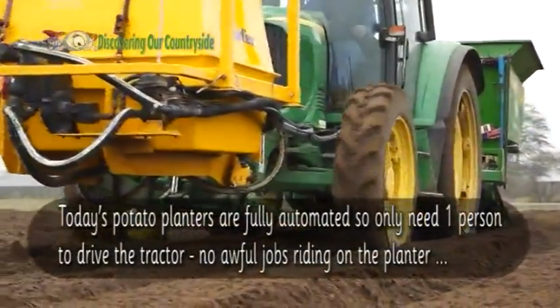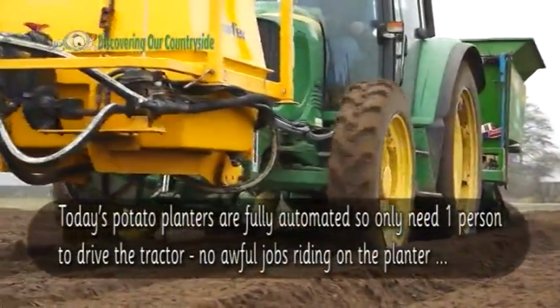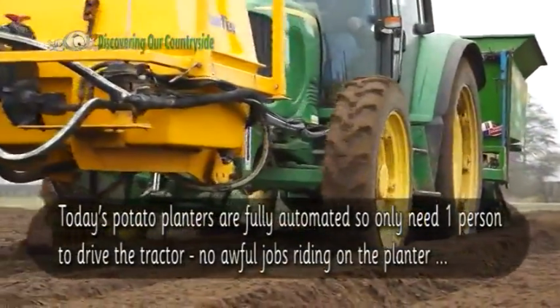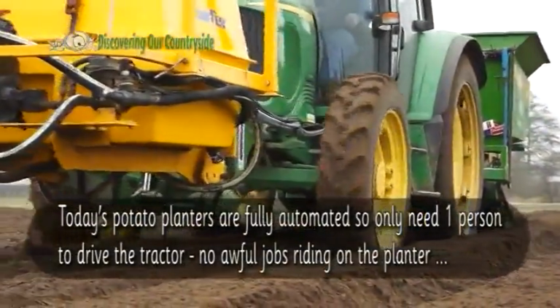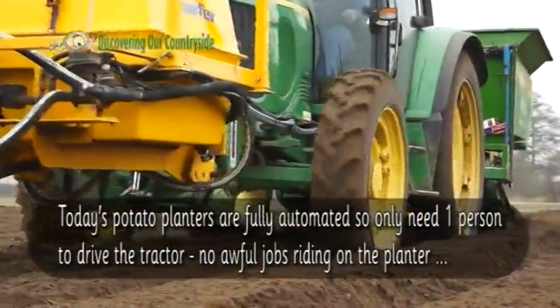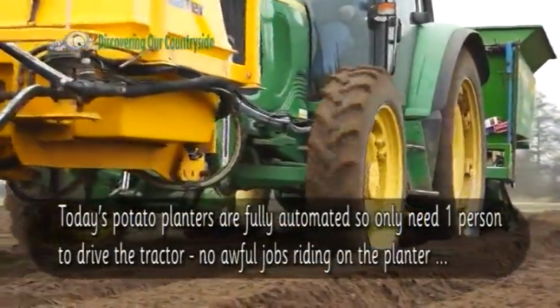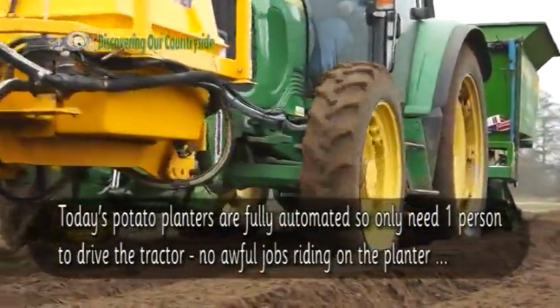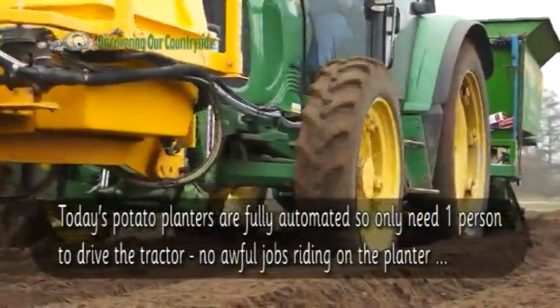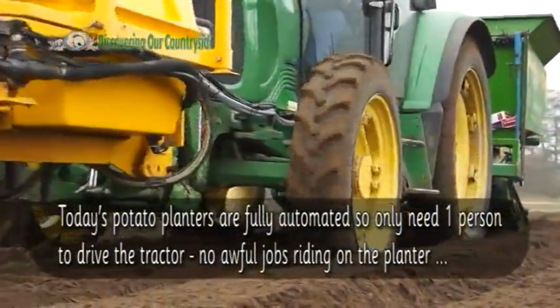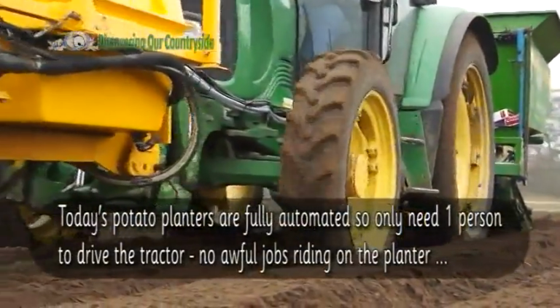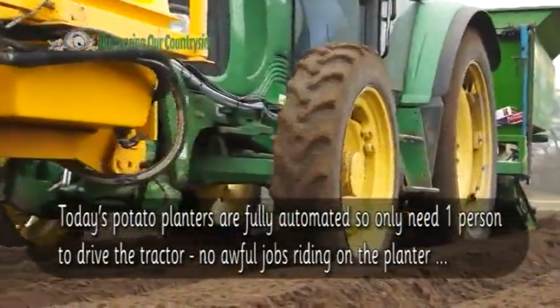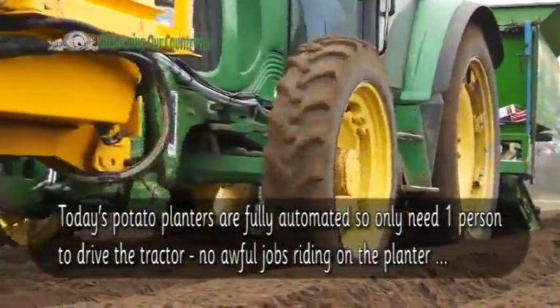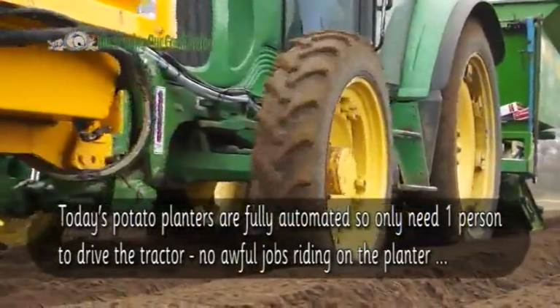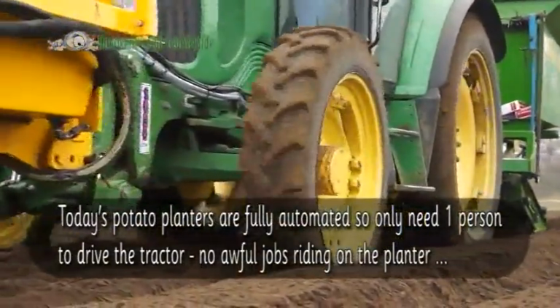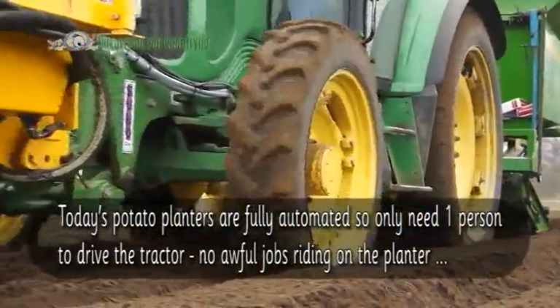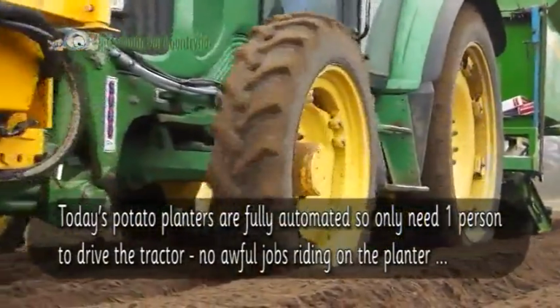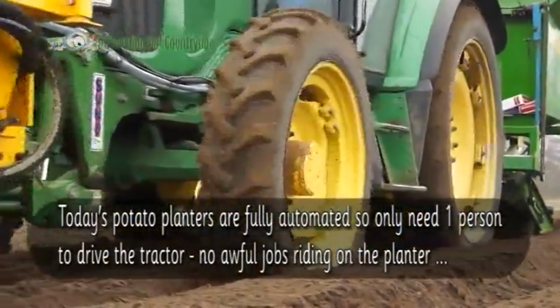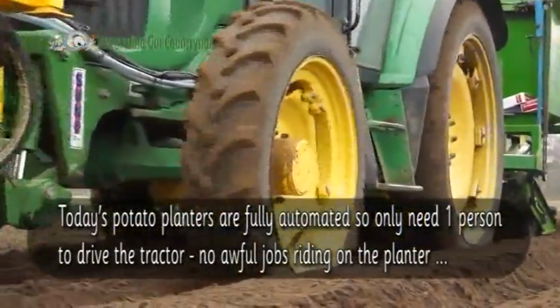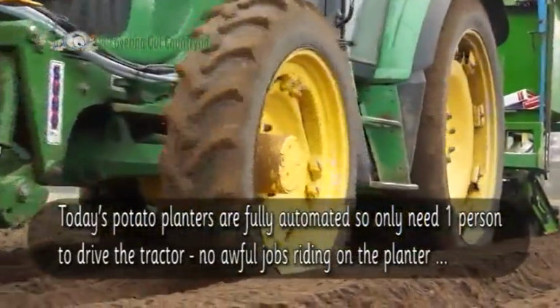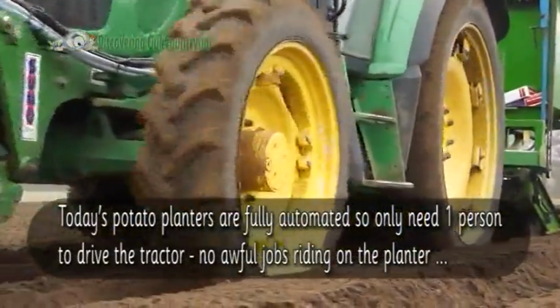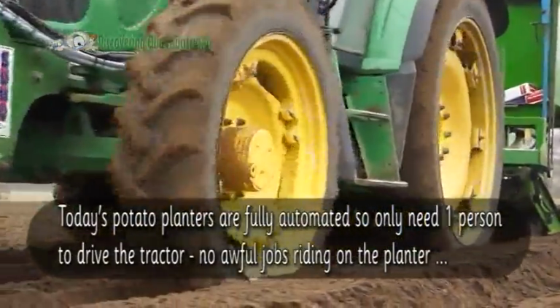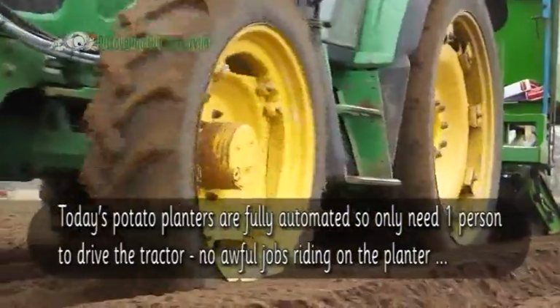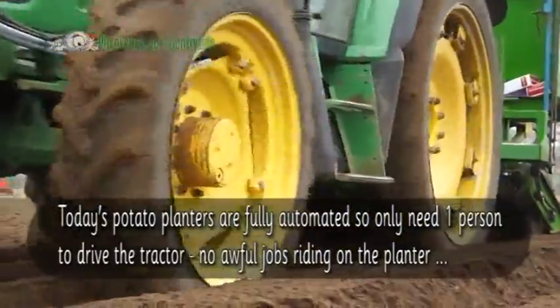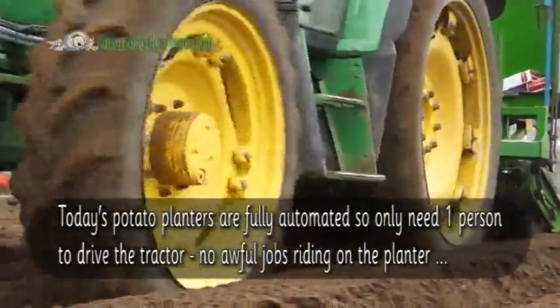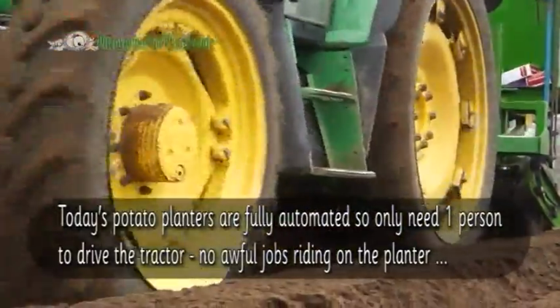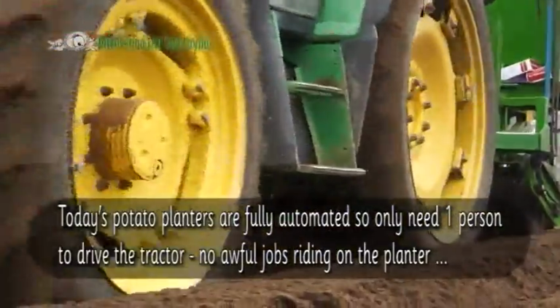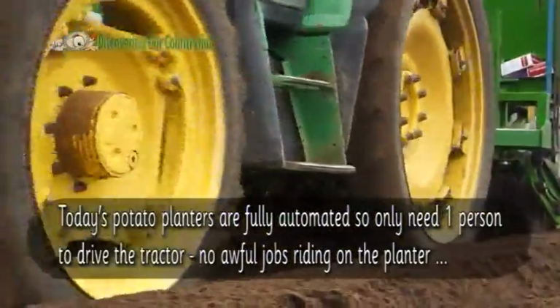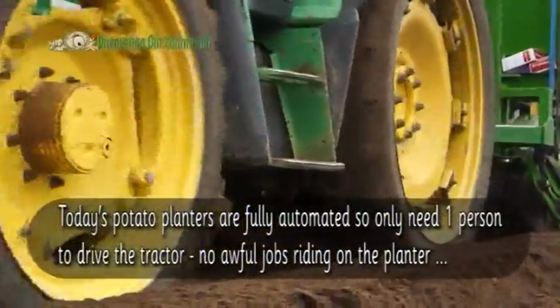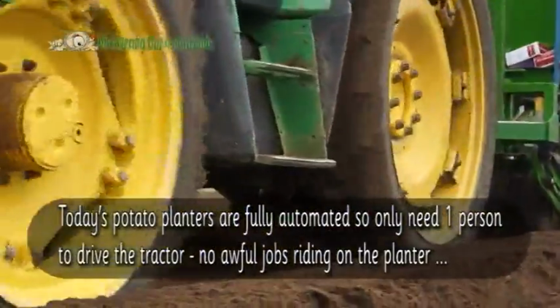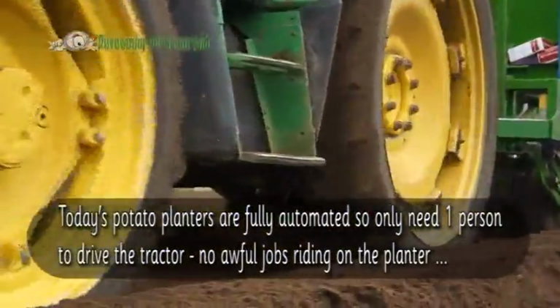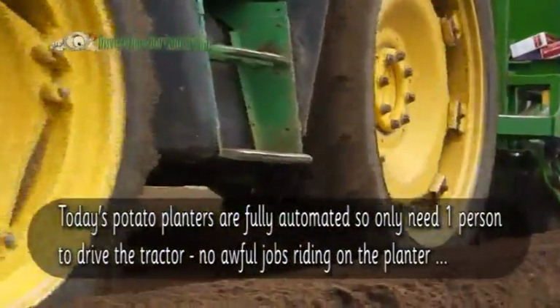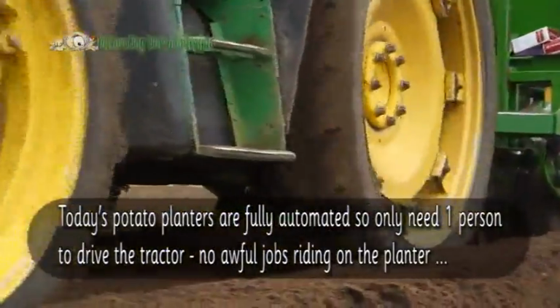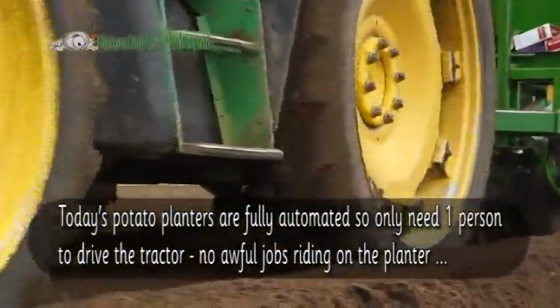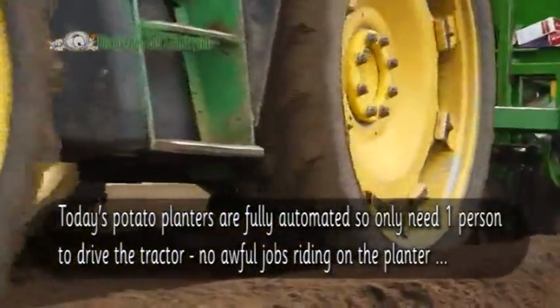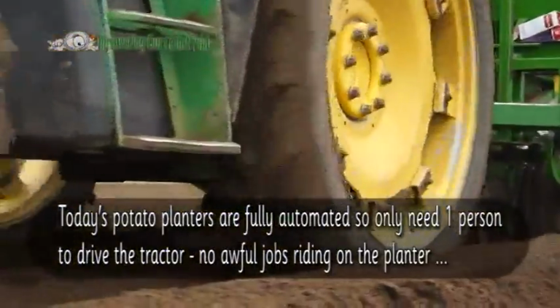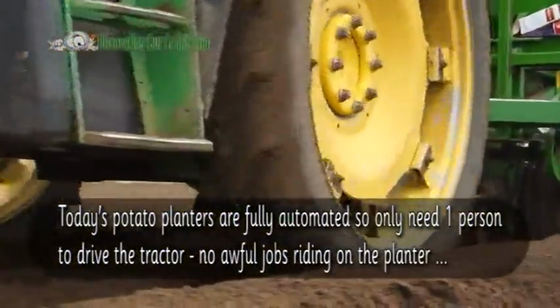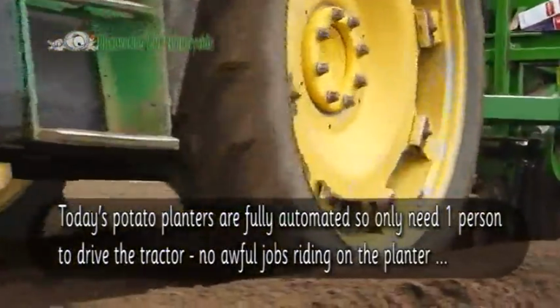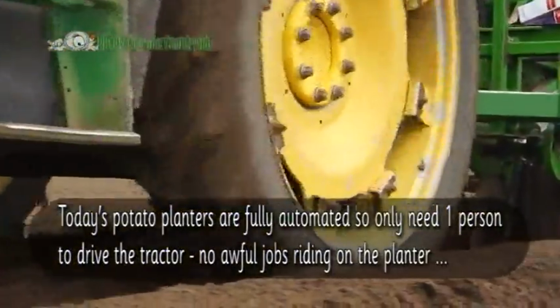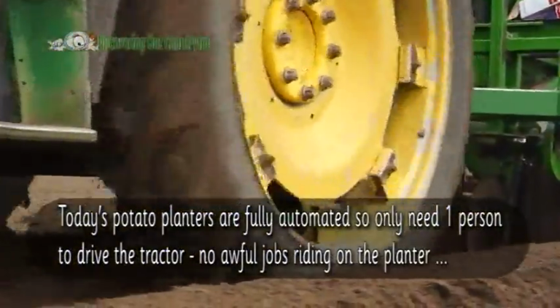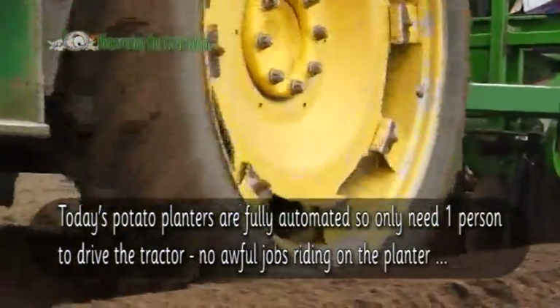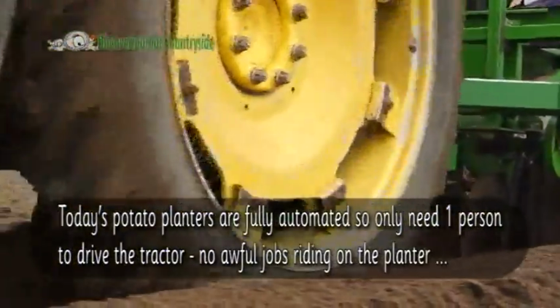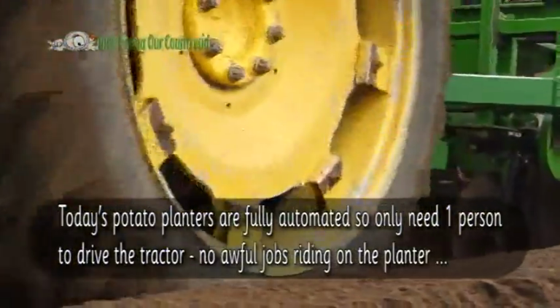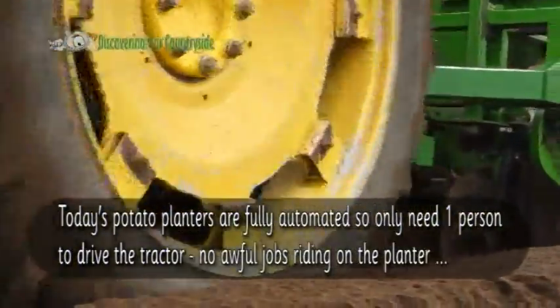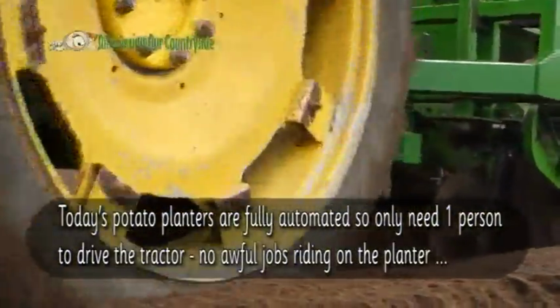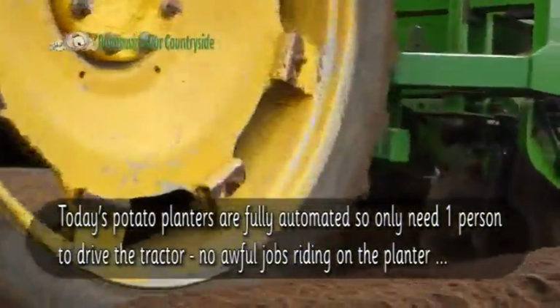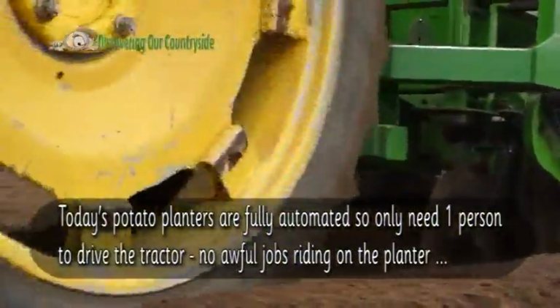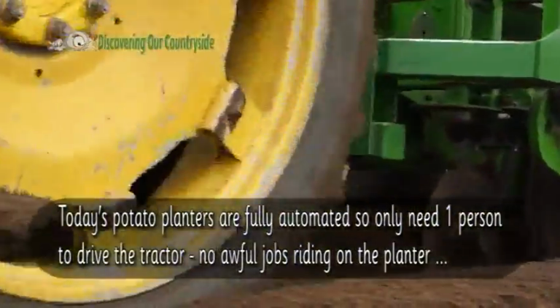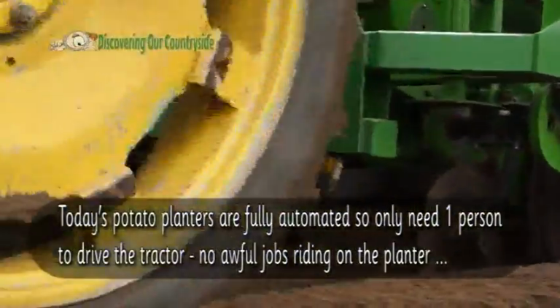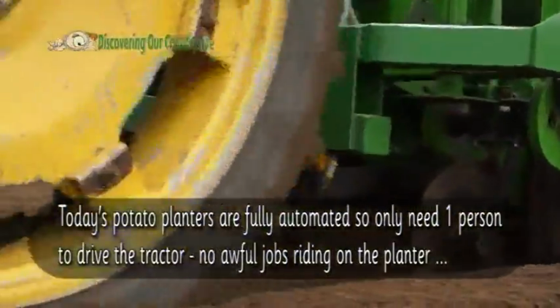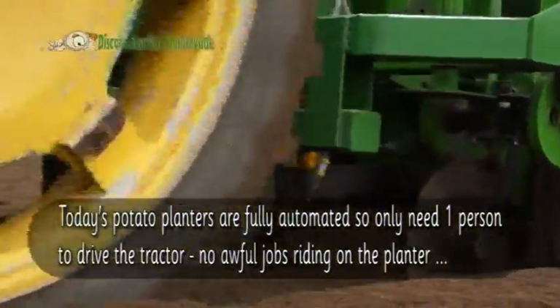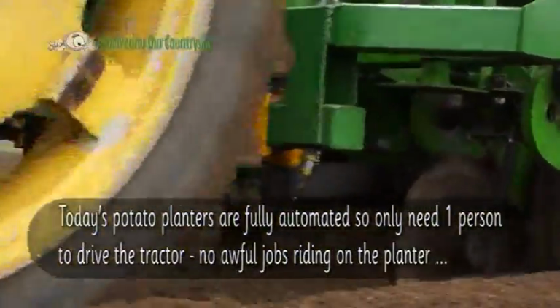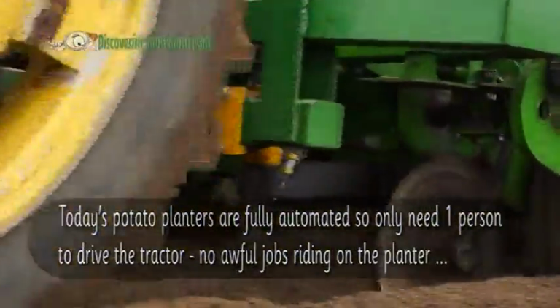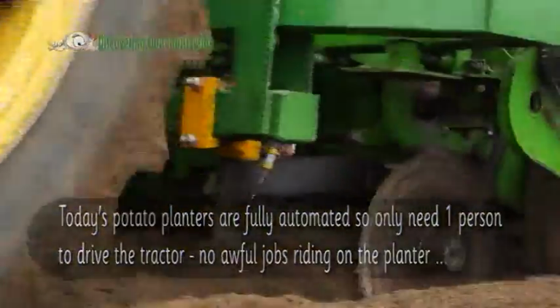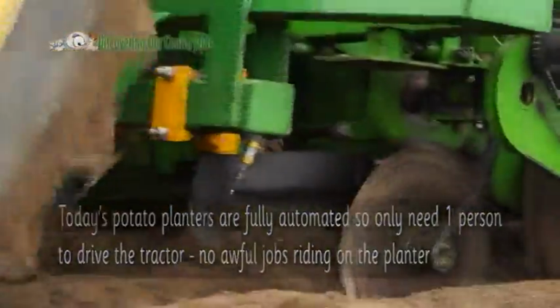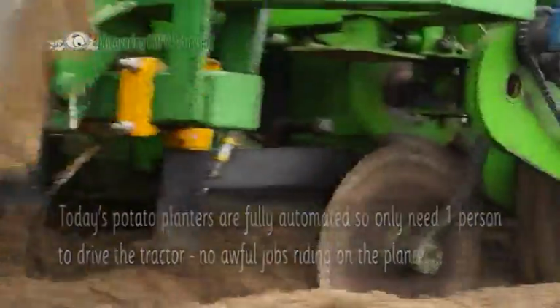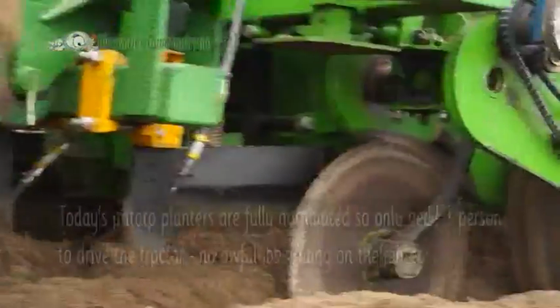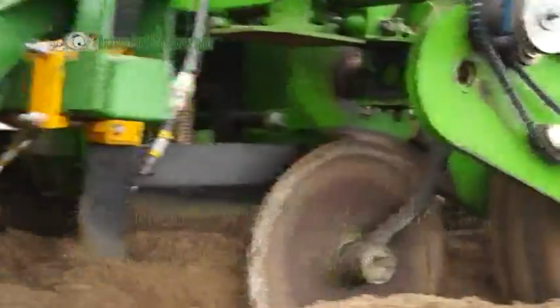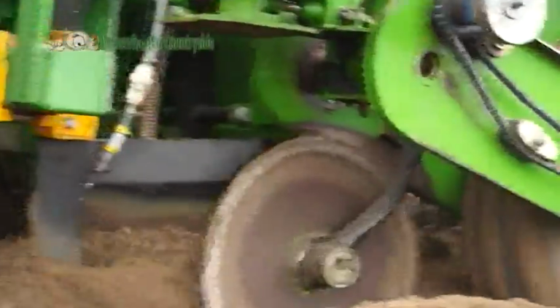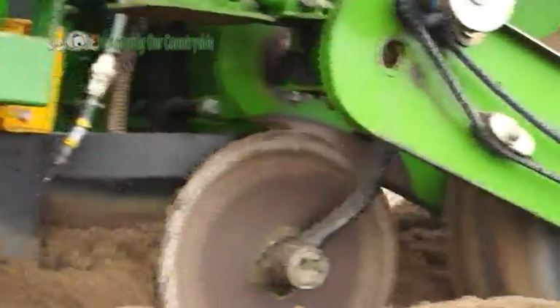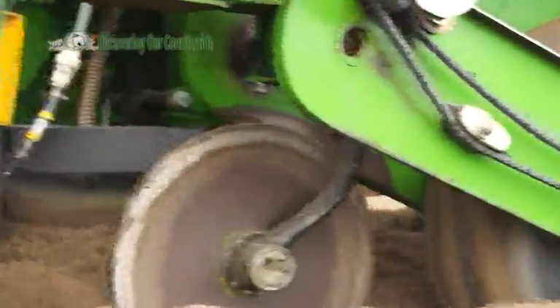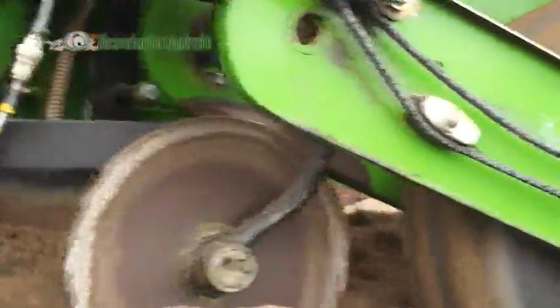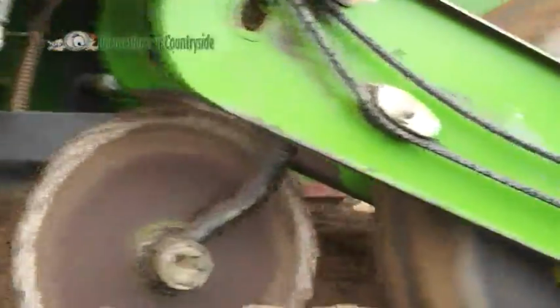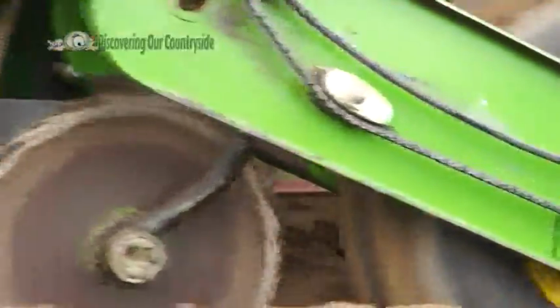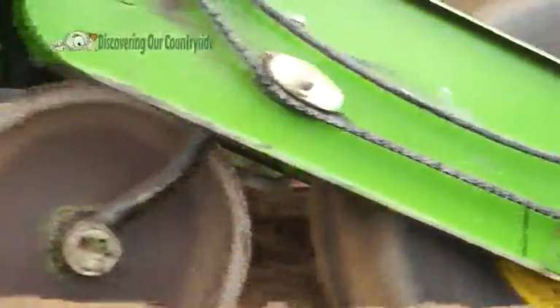Today's potato planters are fully automated, so only need one person to drive the tractor — no awful jobs riding on the planter.